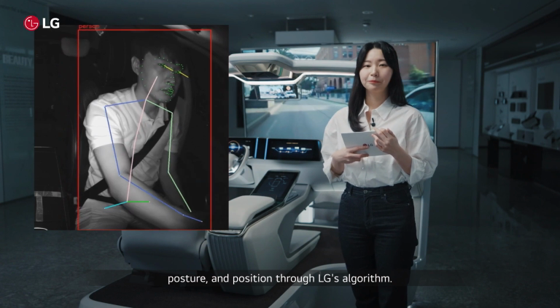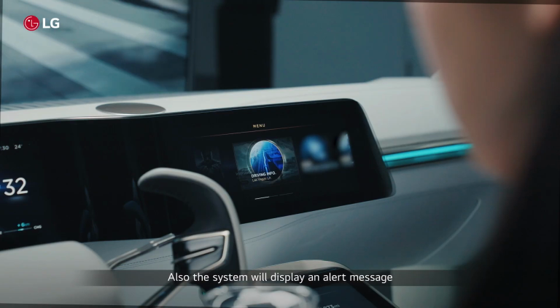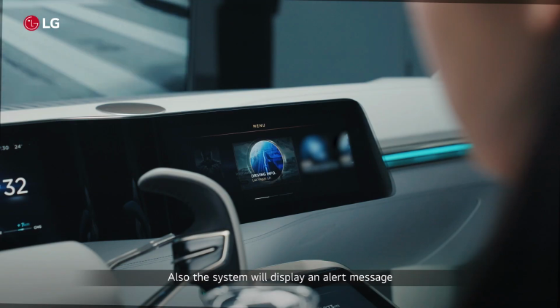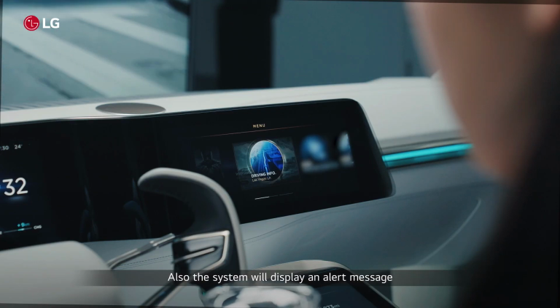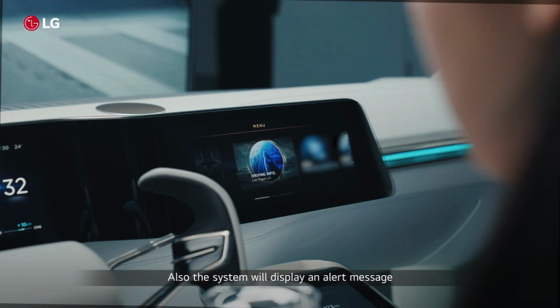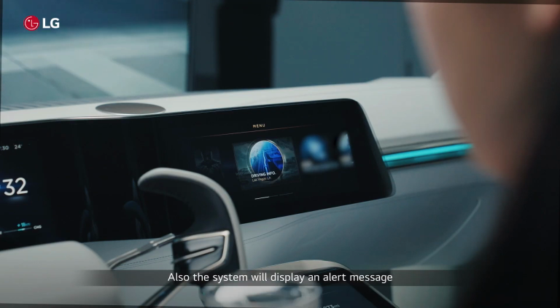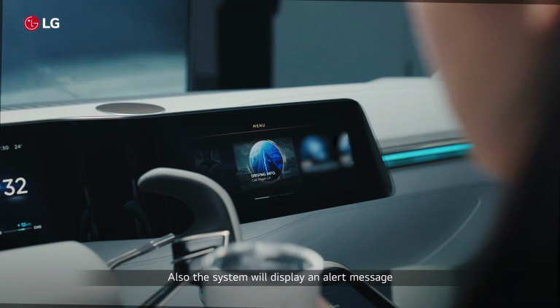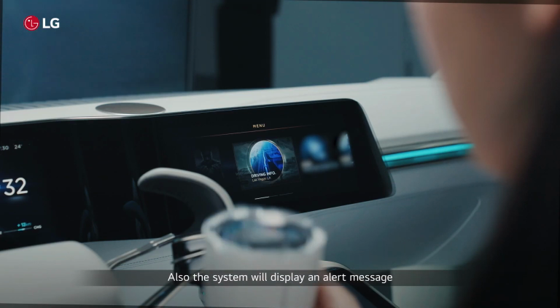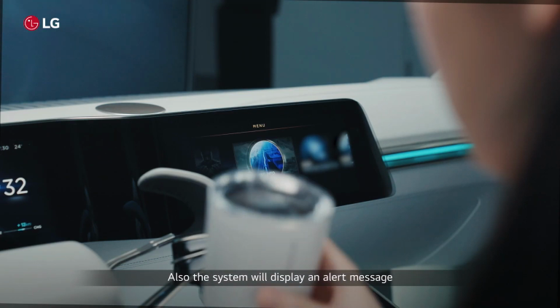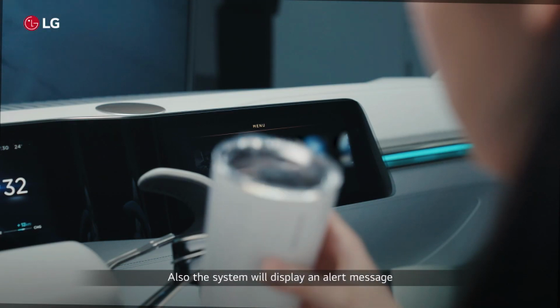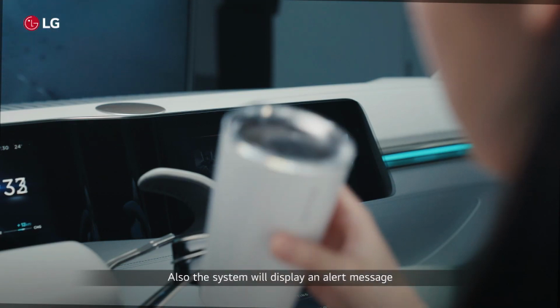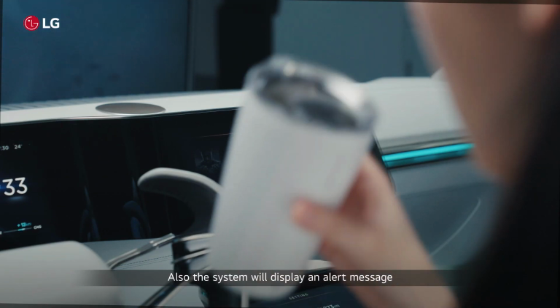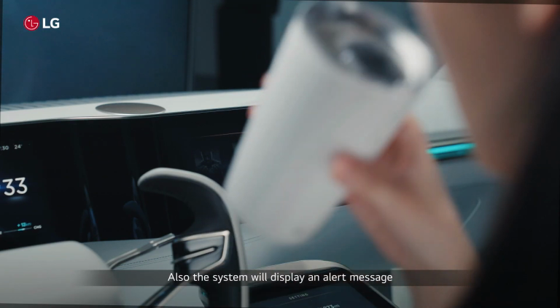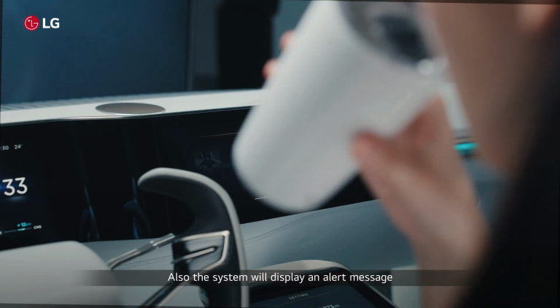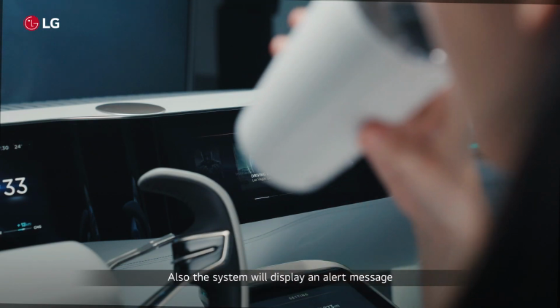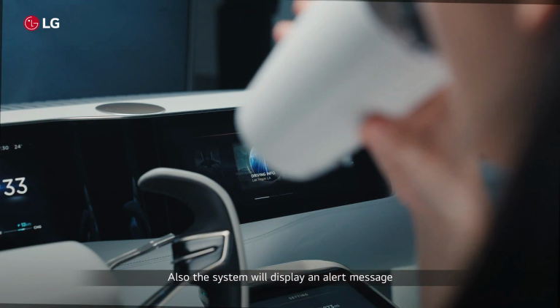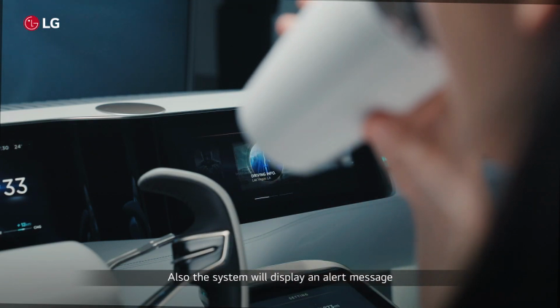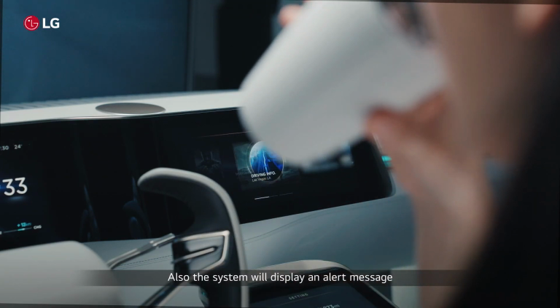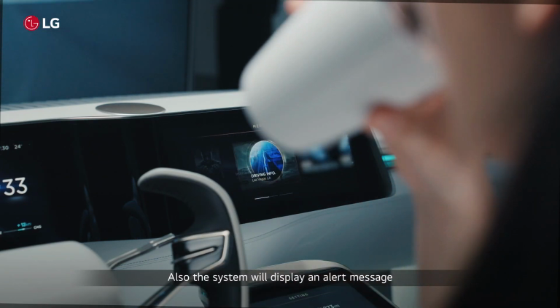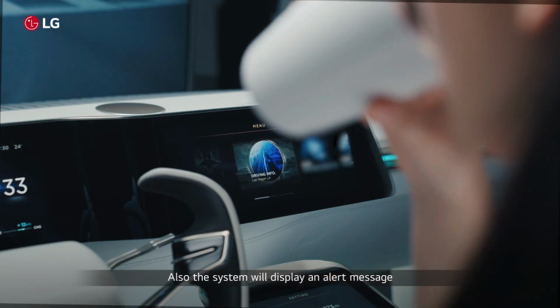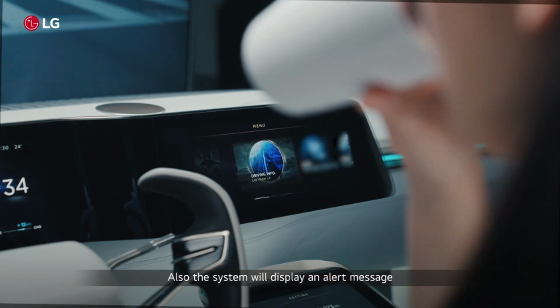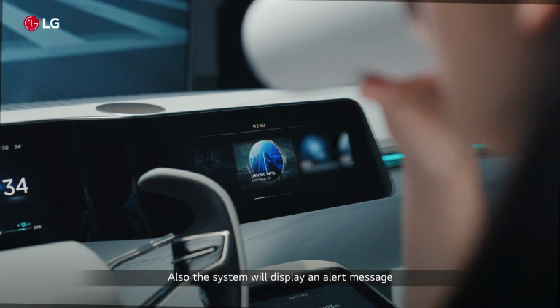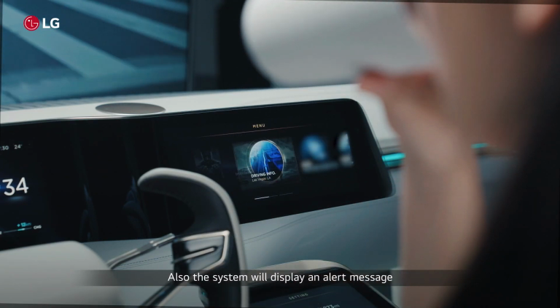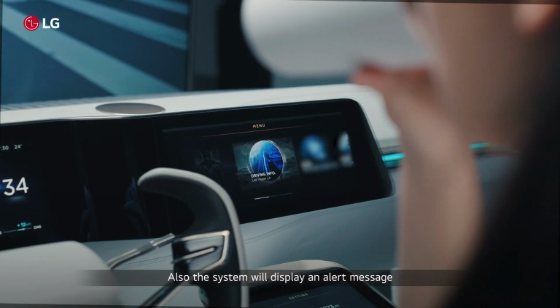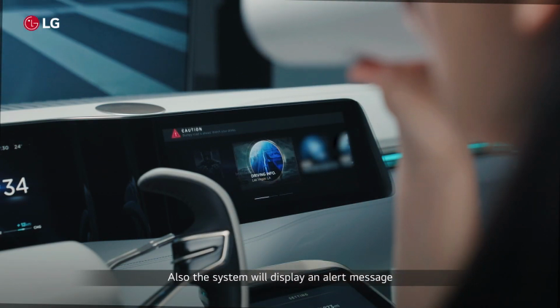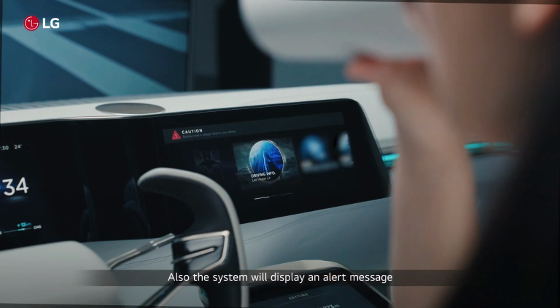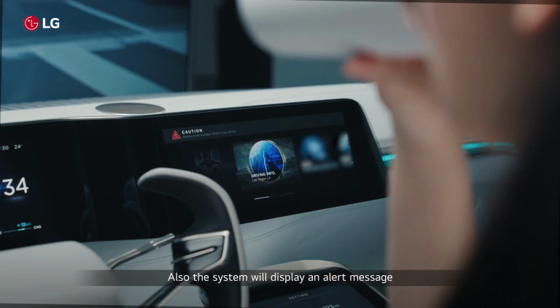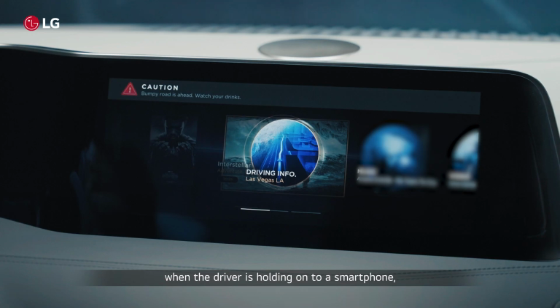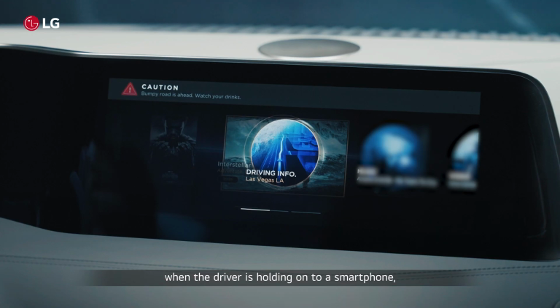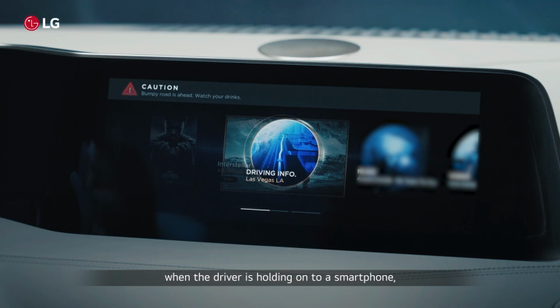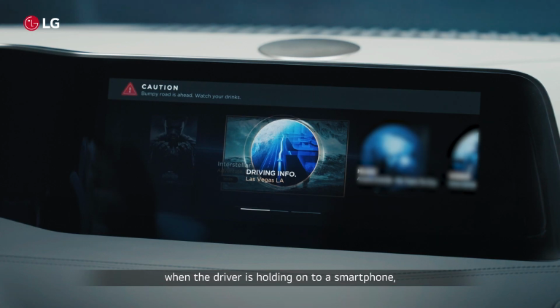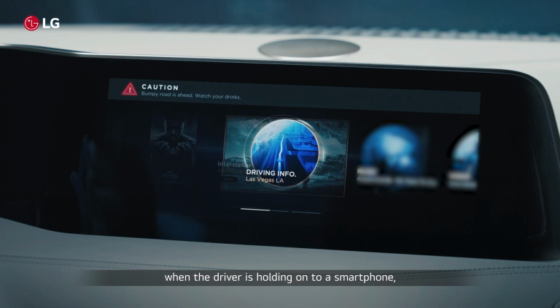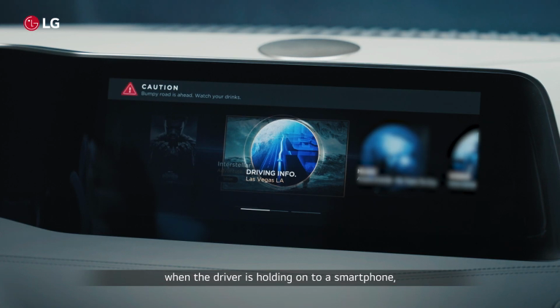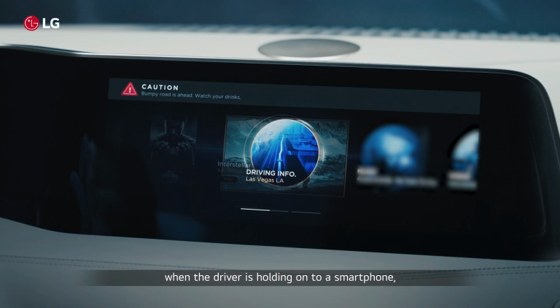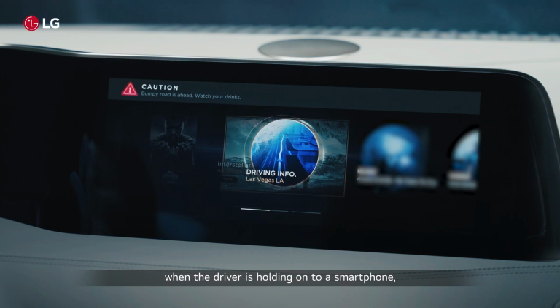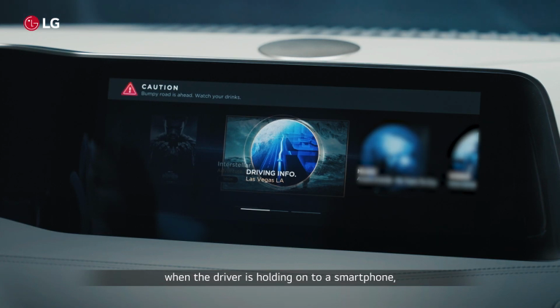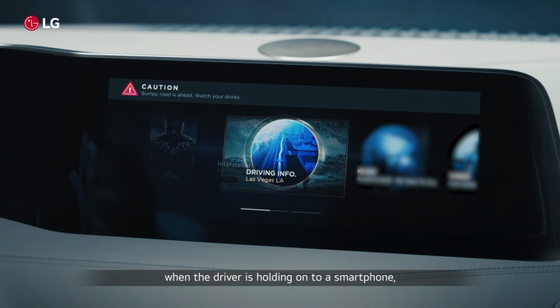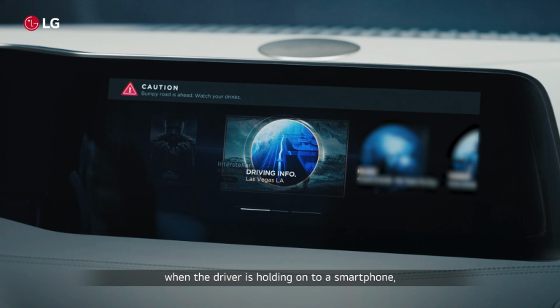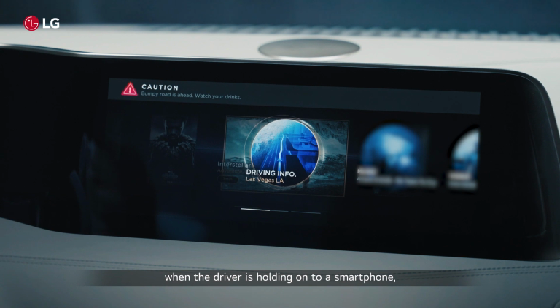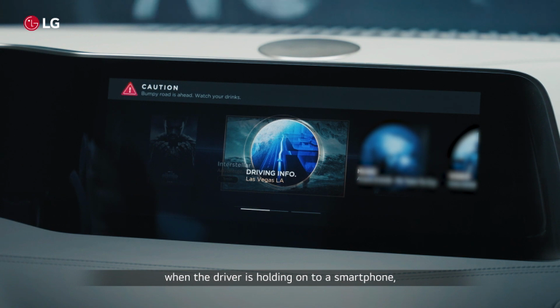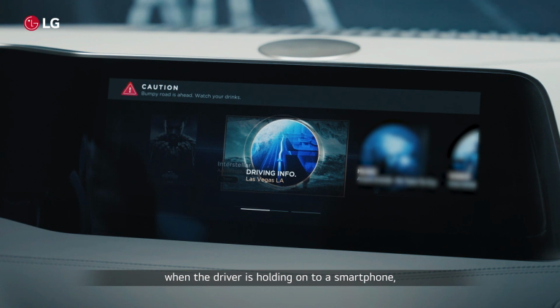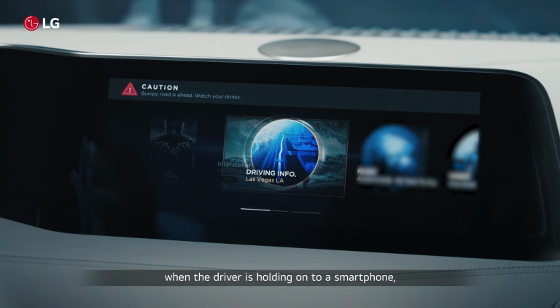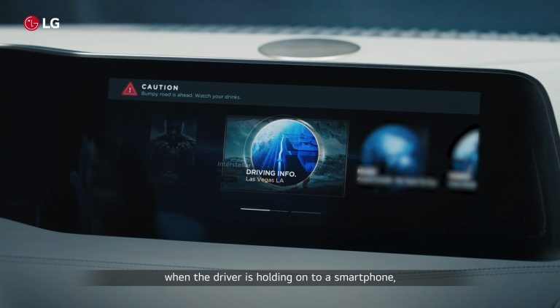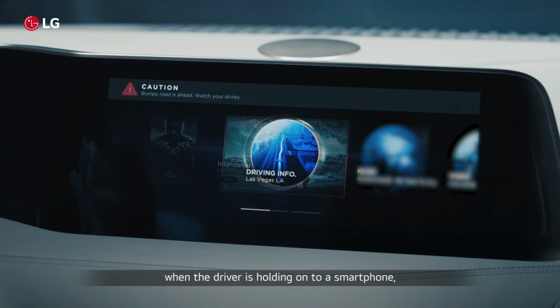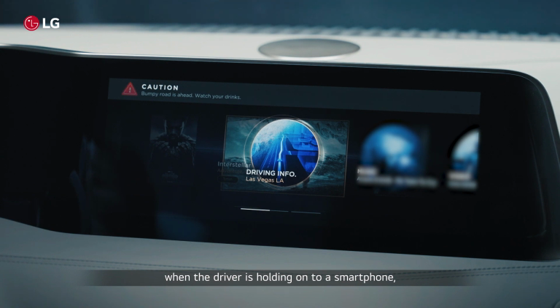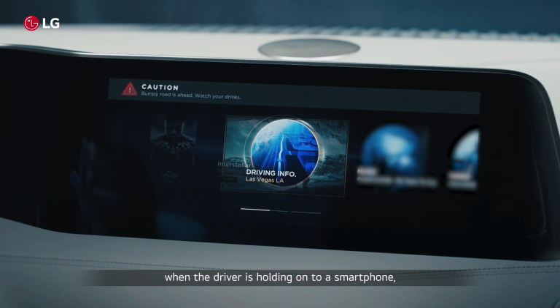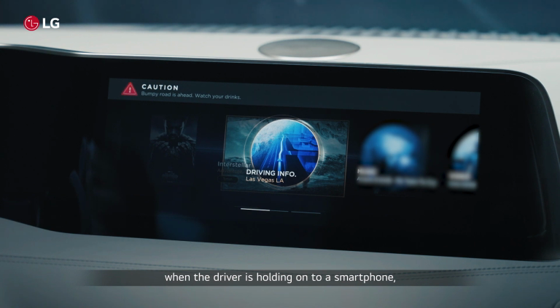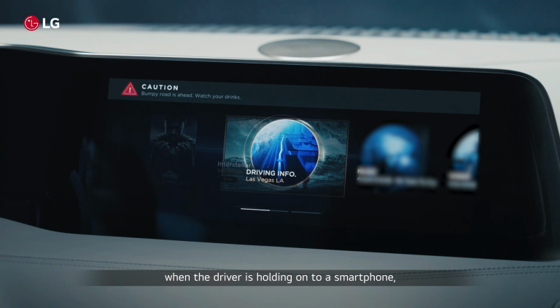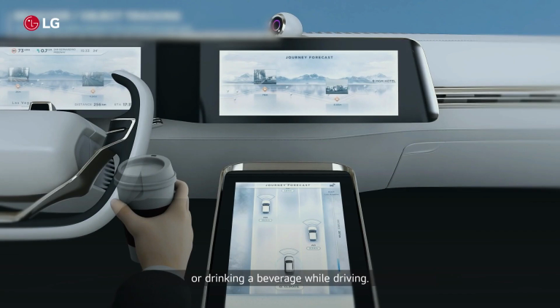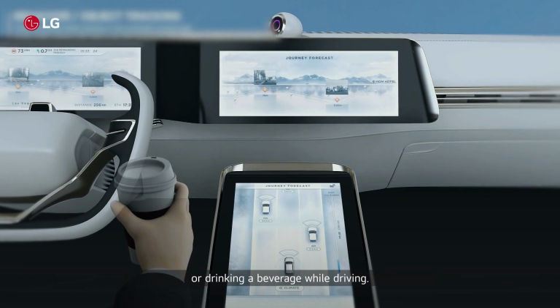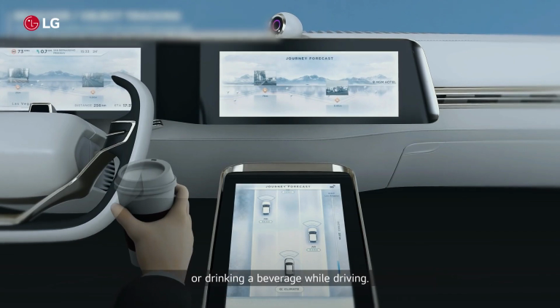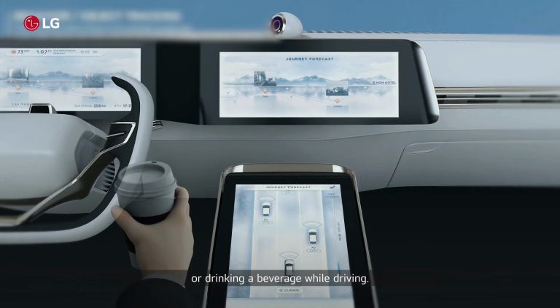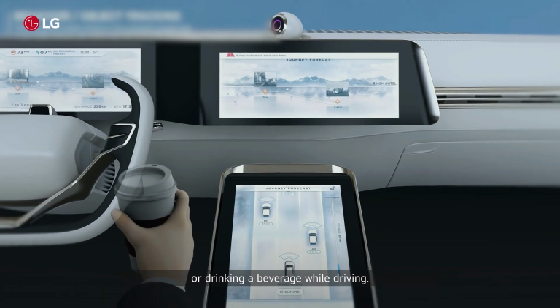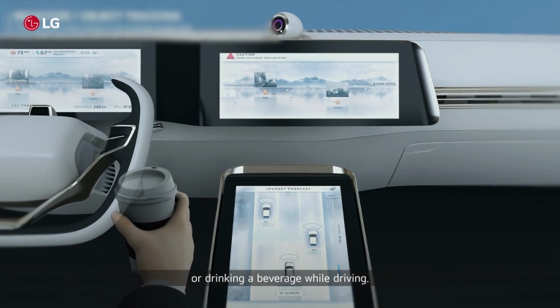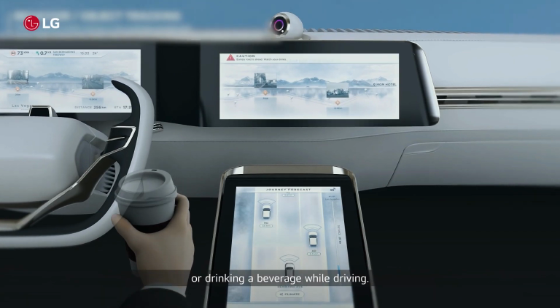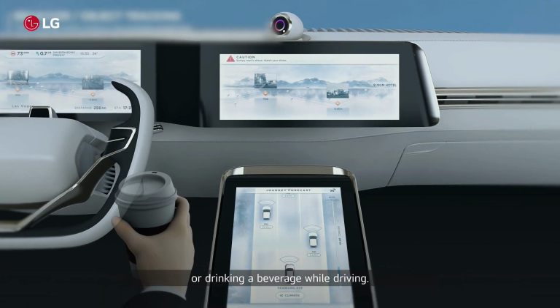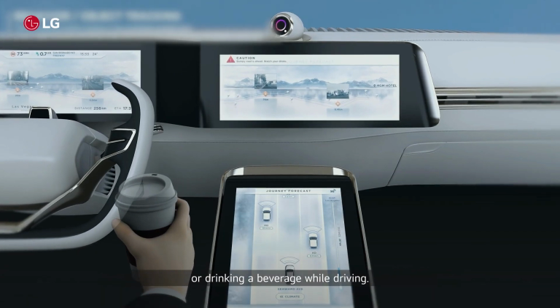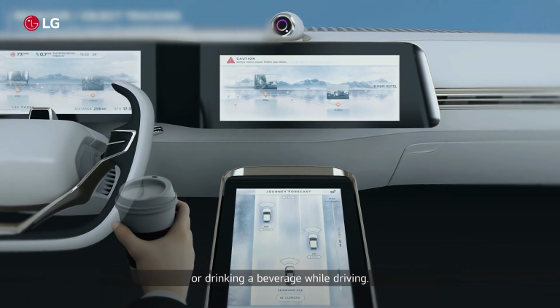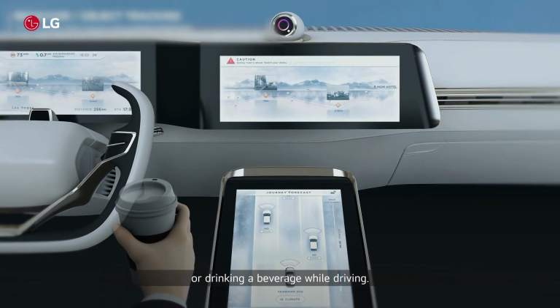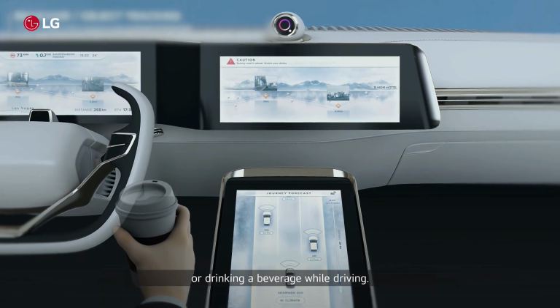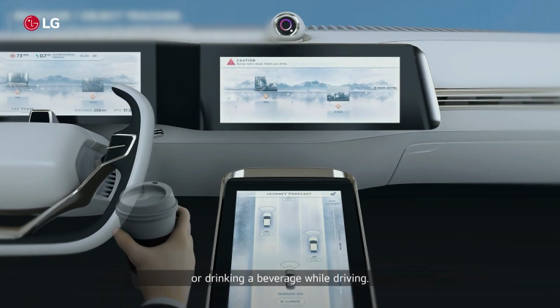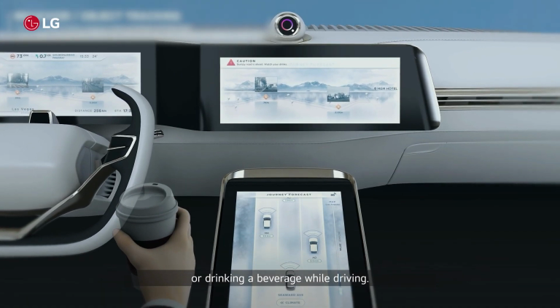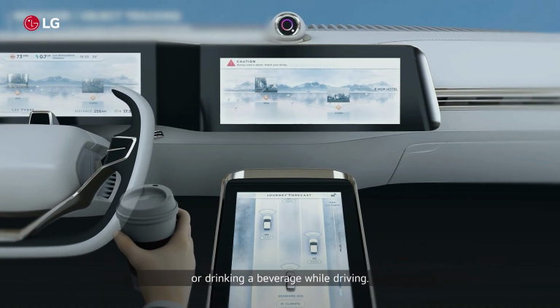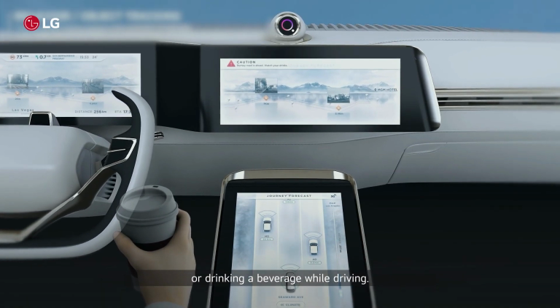Also, the system will display an alert message when the driver is holding onto a smartphone or drinking a beverage while driving.